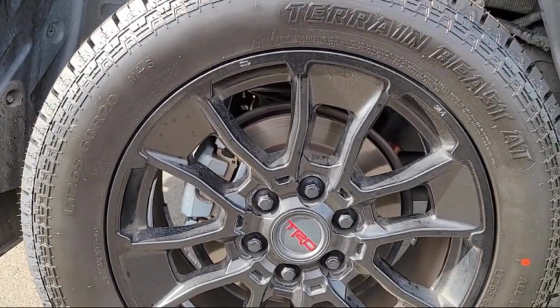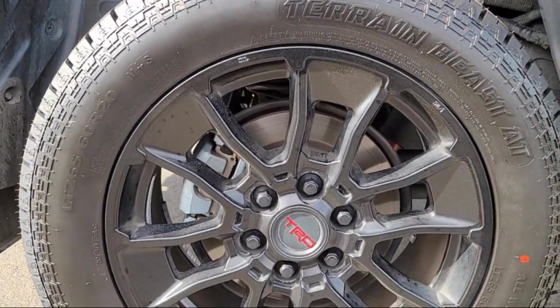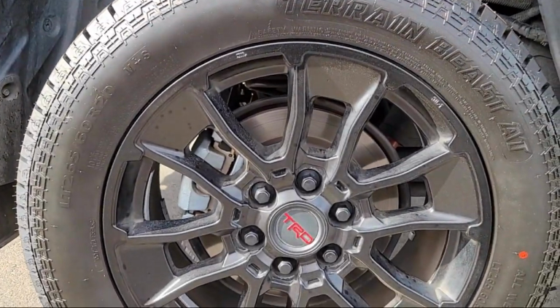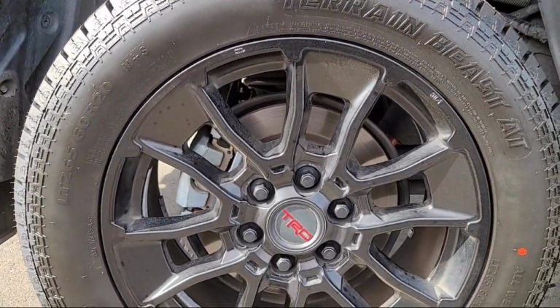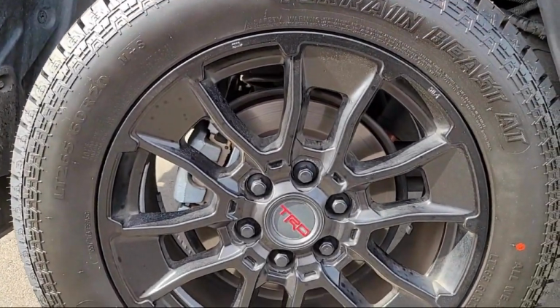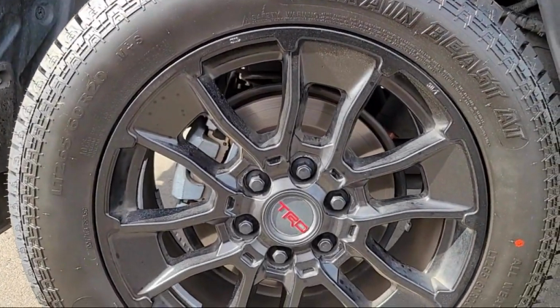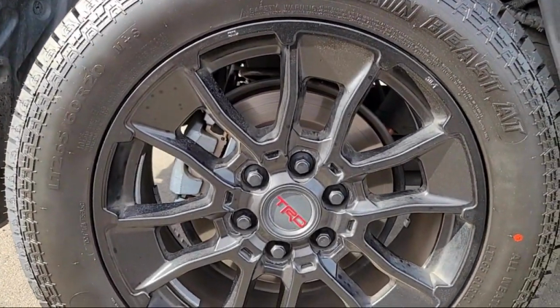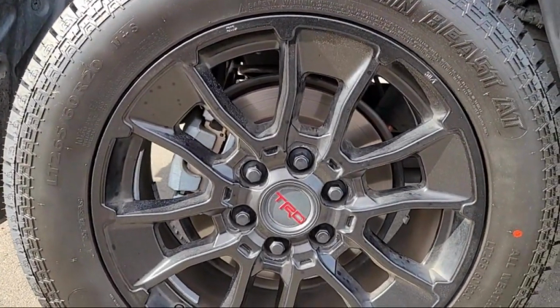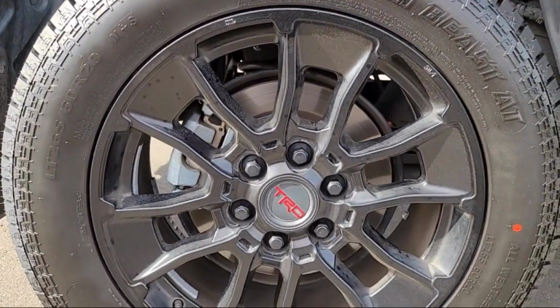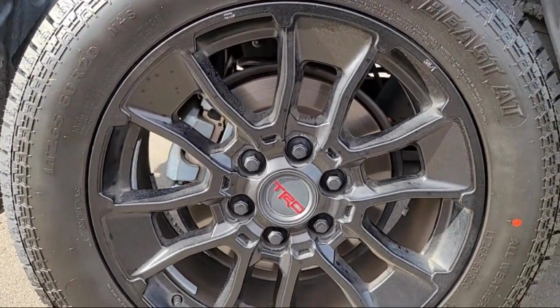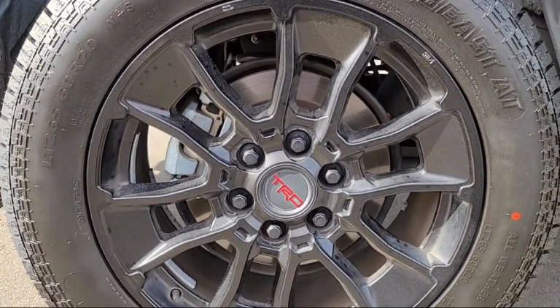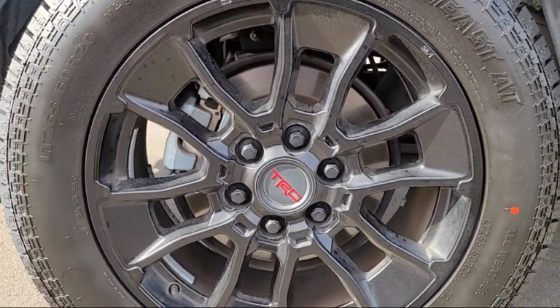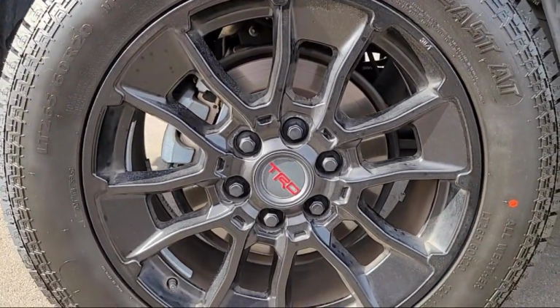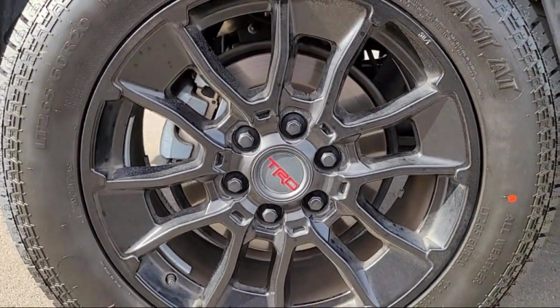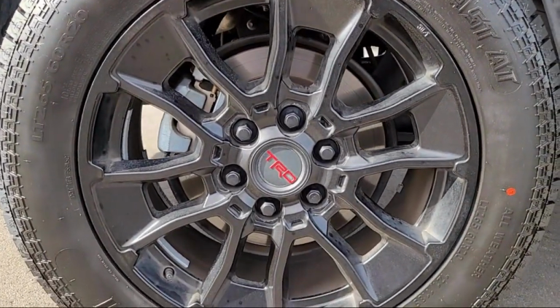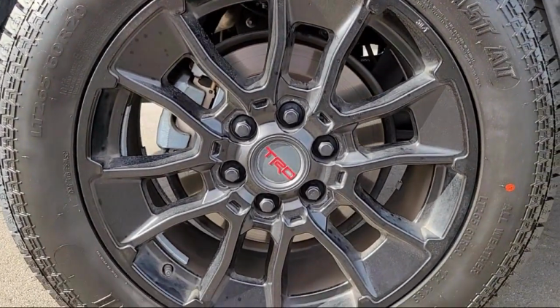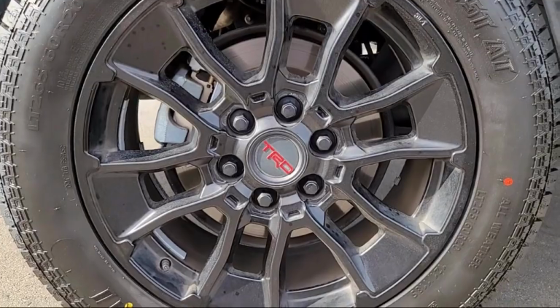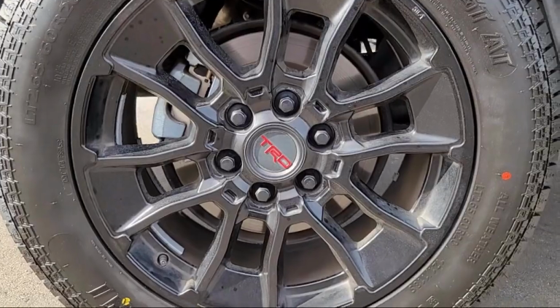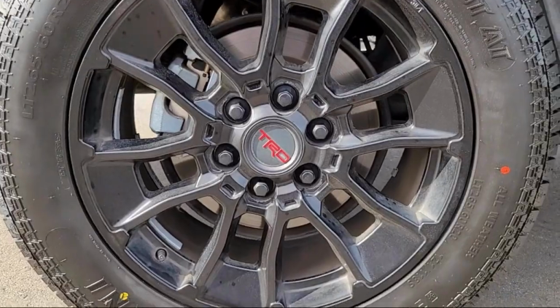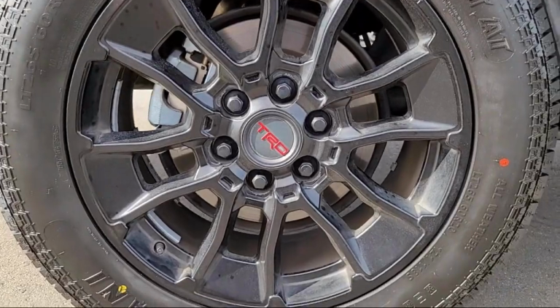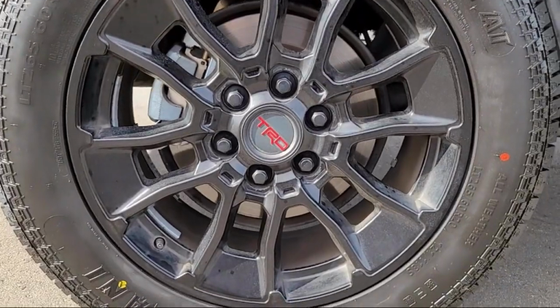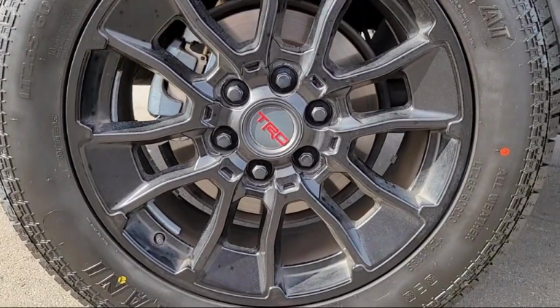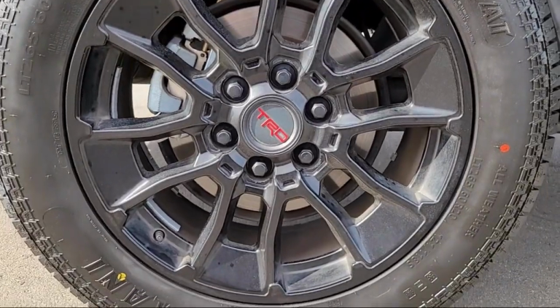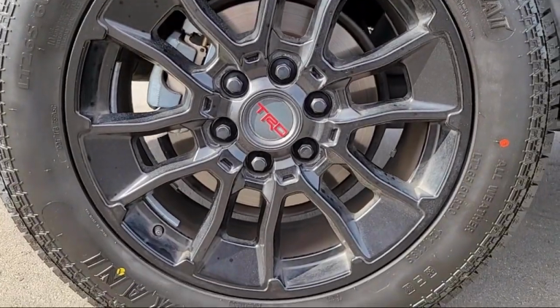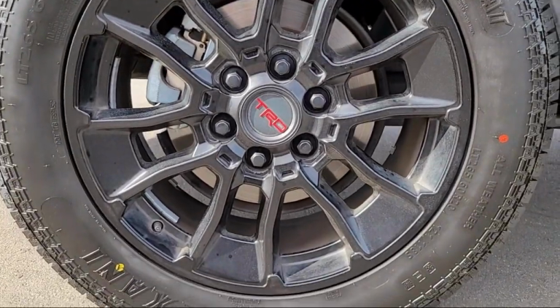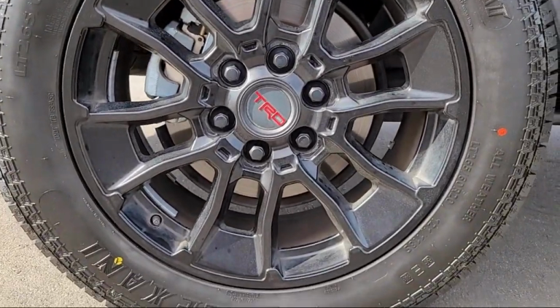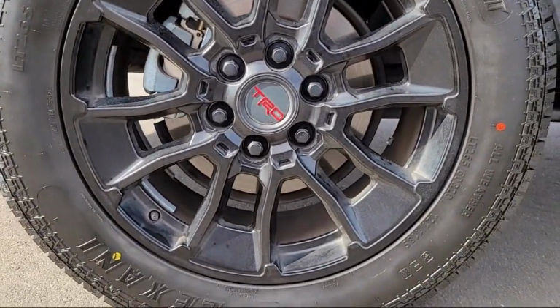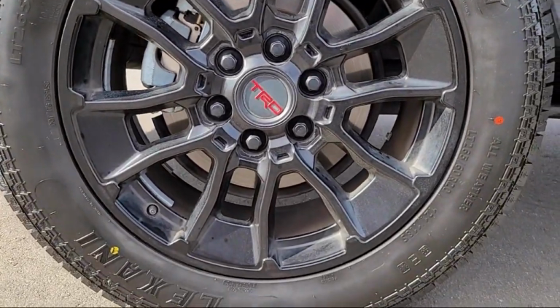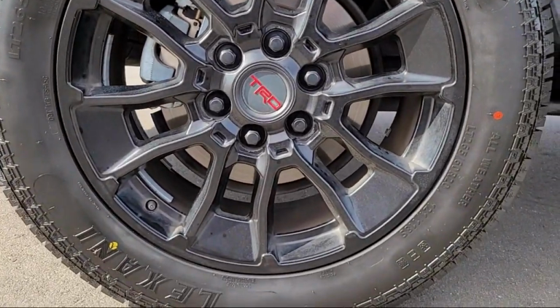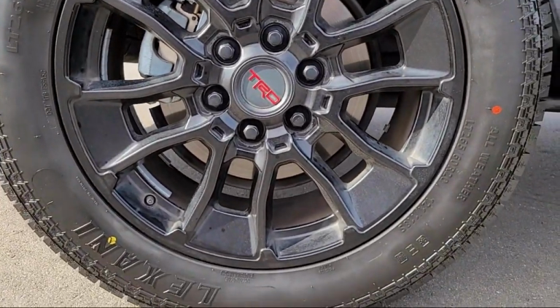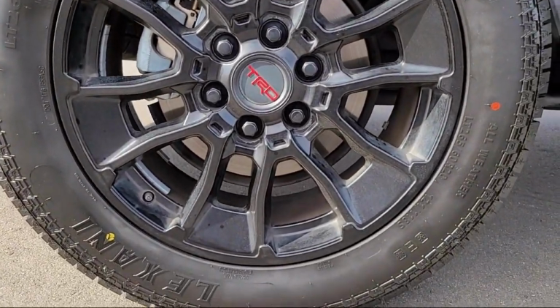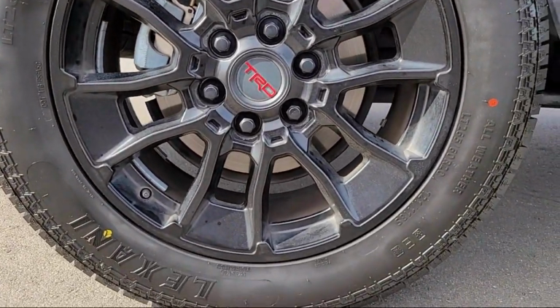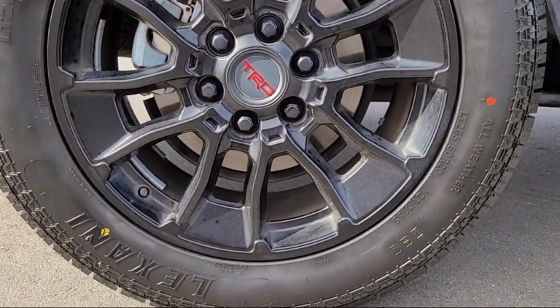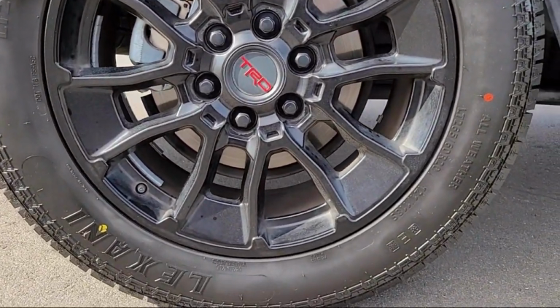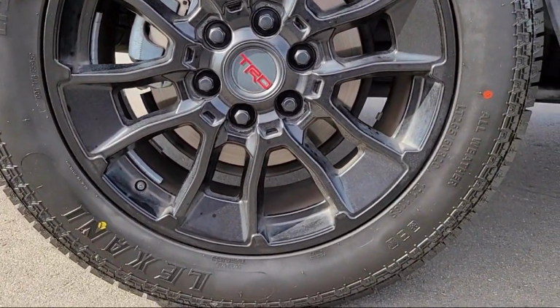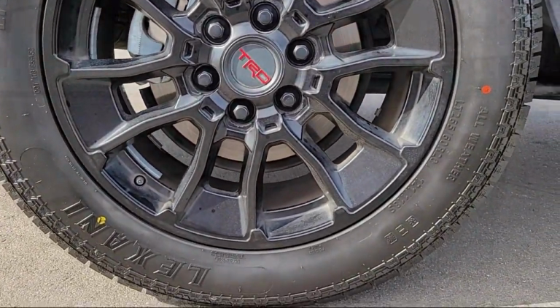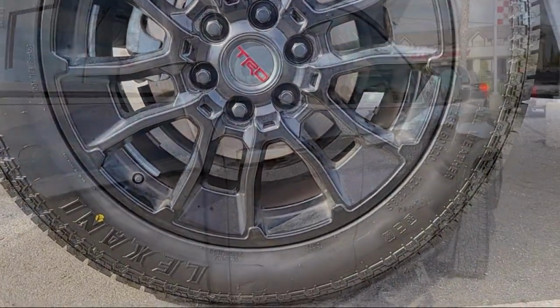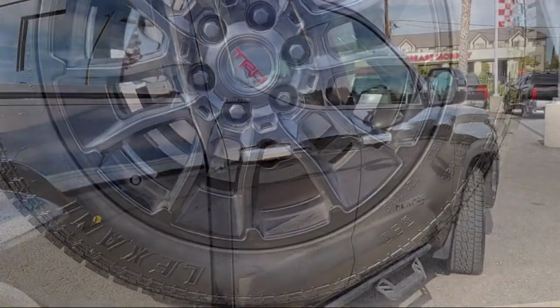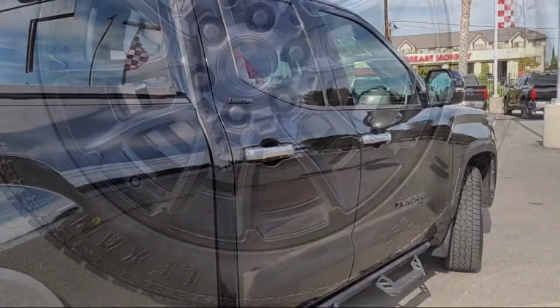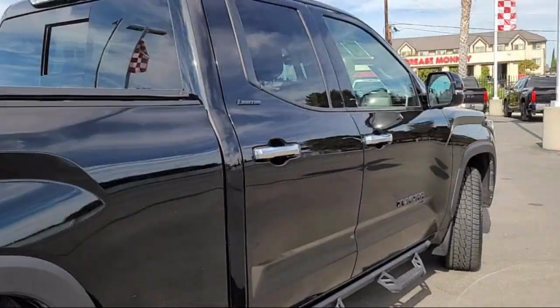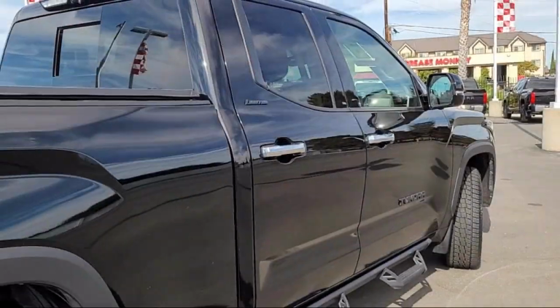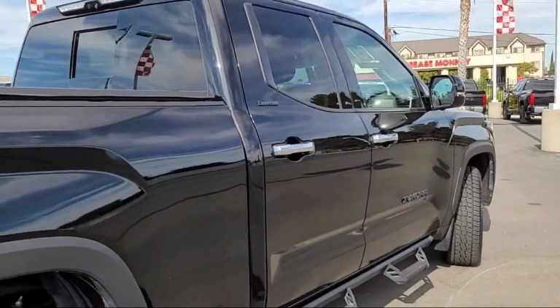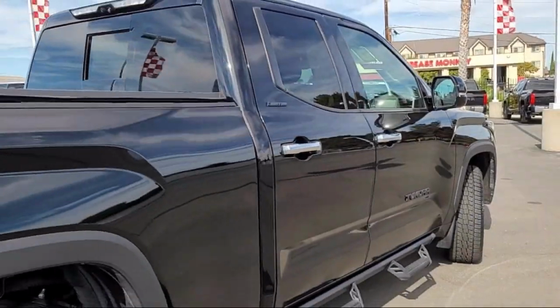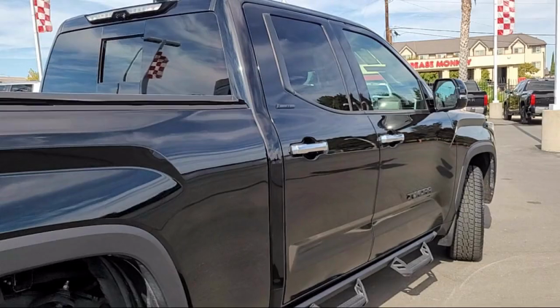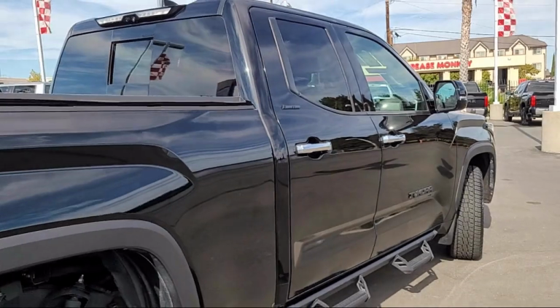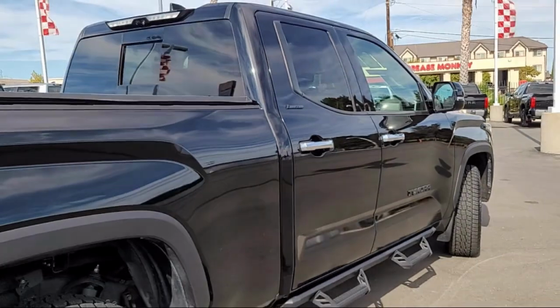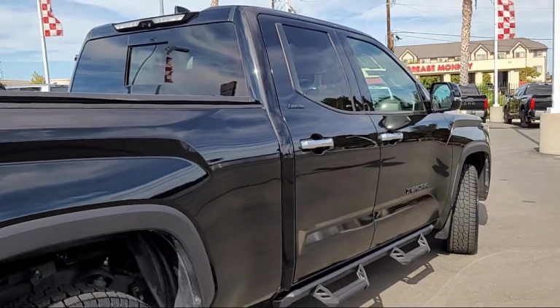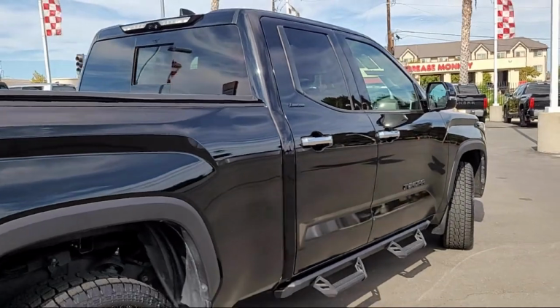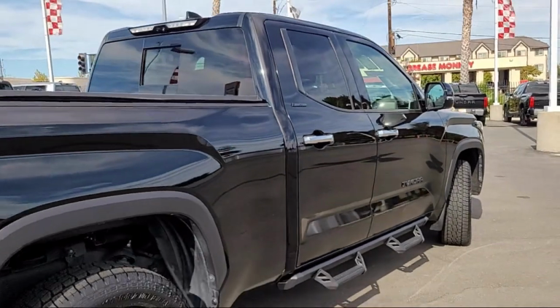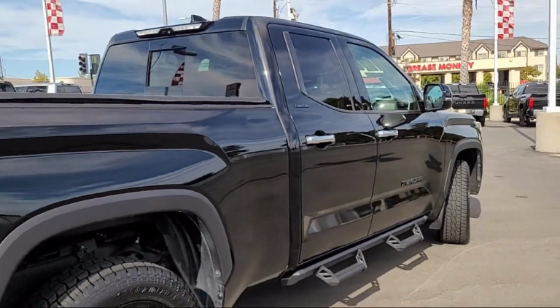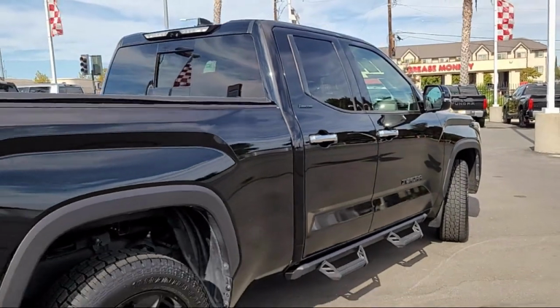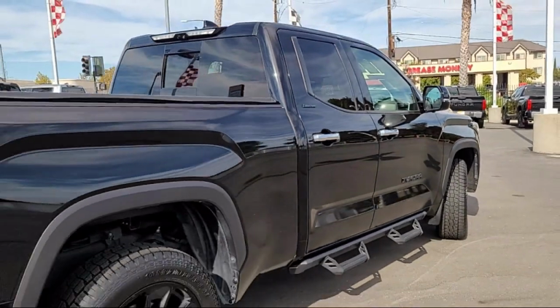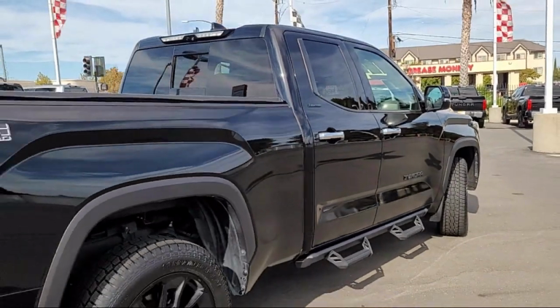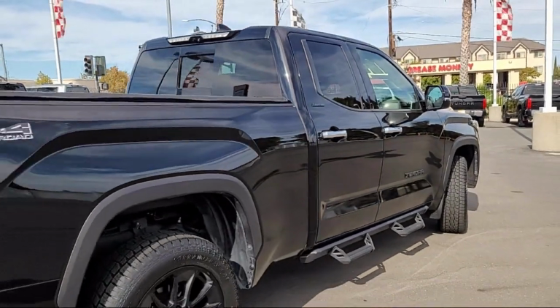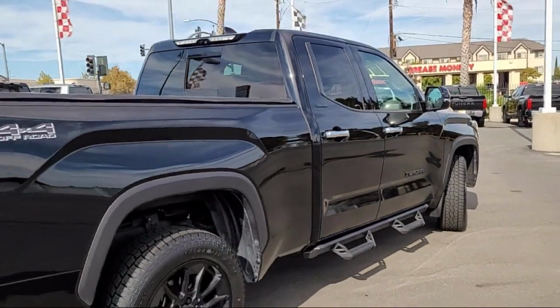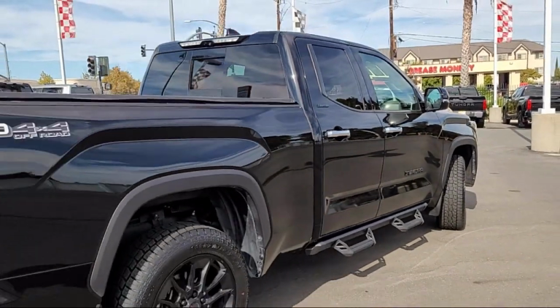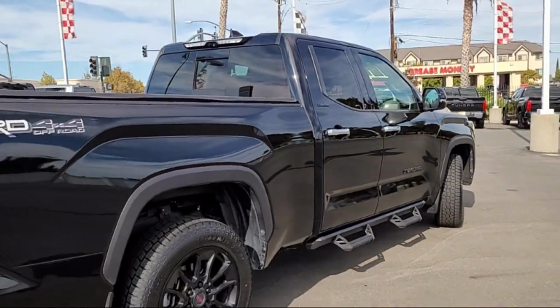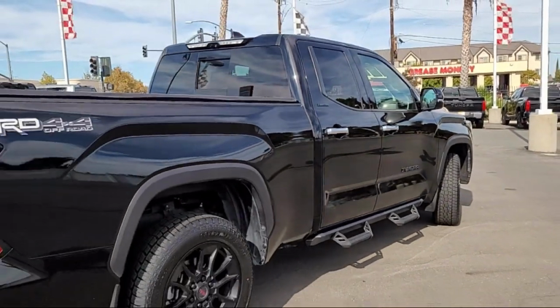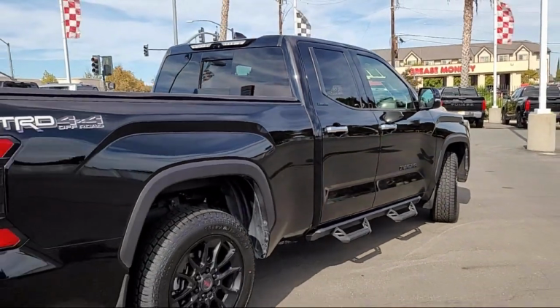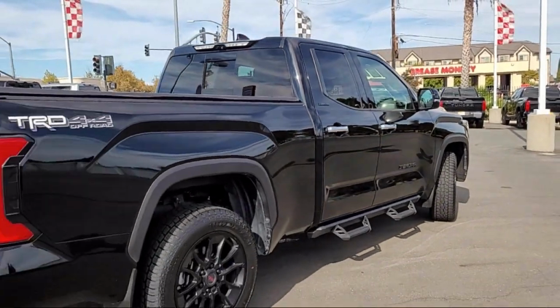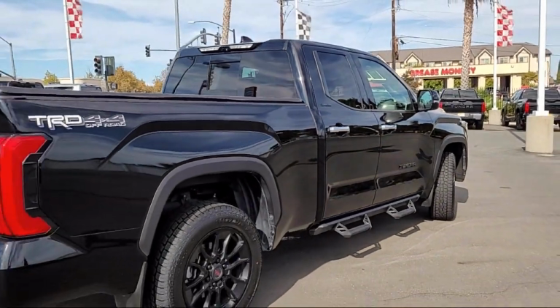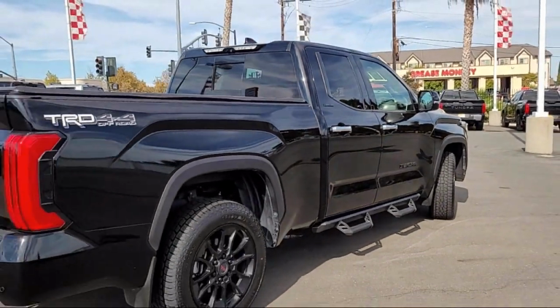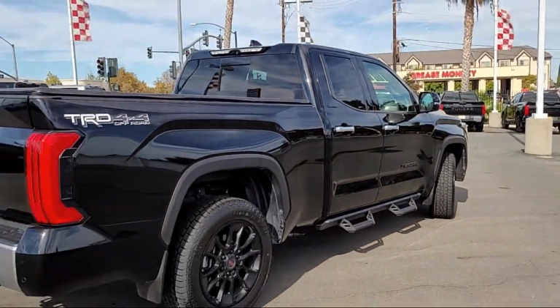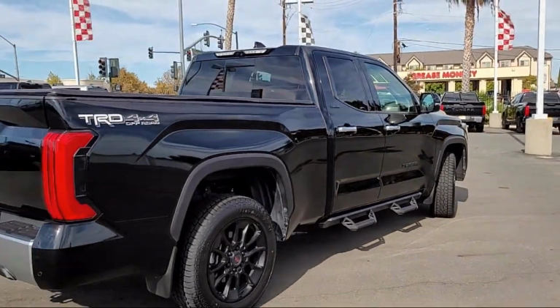It also features front collision mitigation, seat memory, lane departure warning, and has less than 20,000 miles on the odometer.